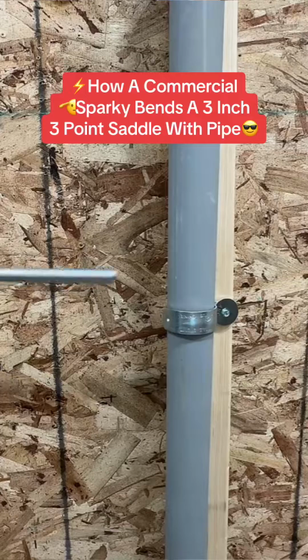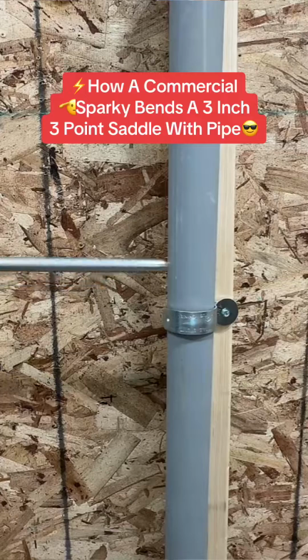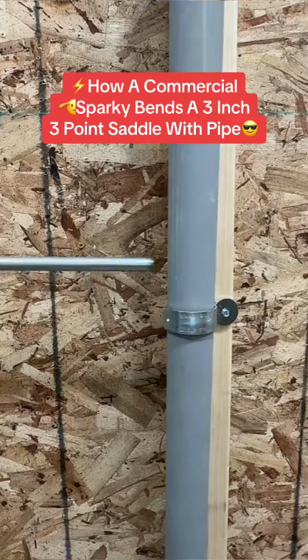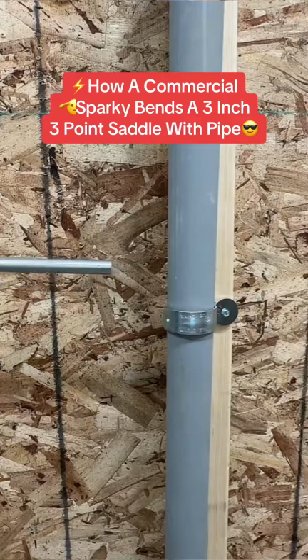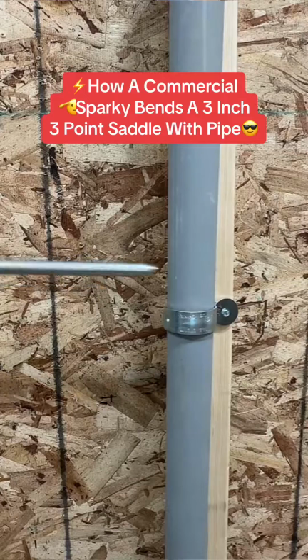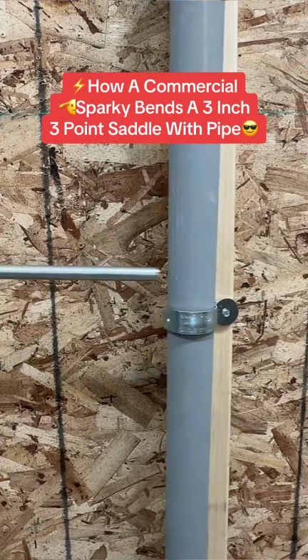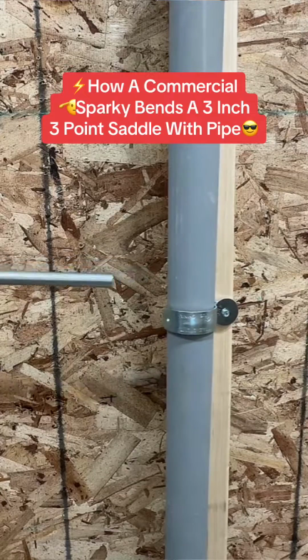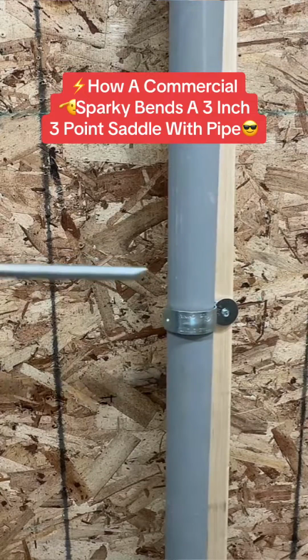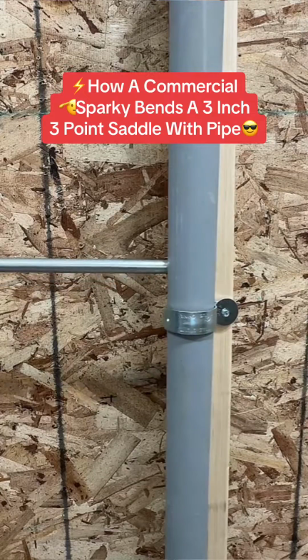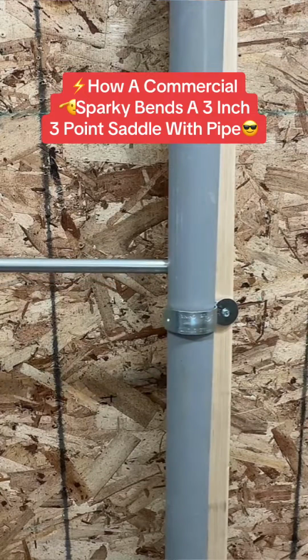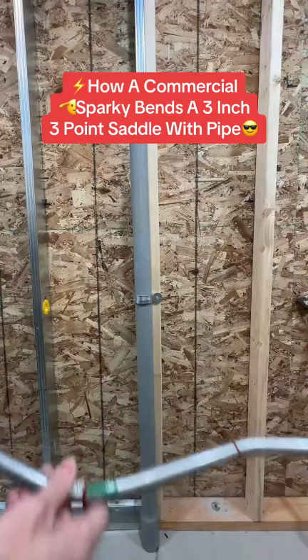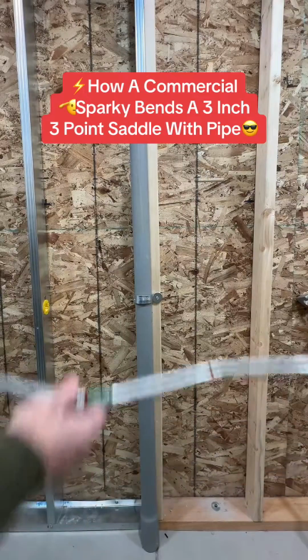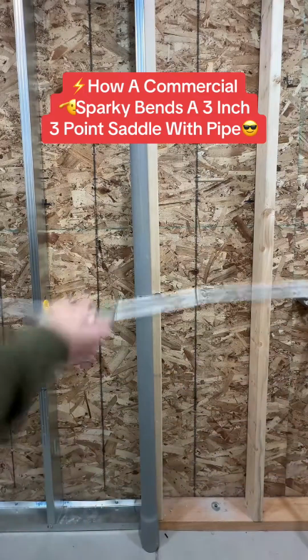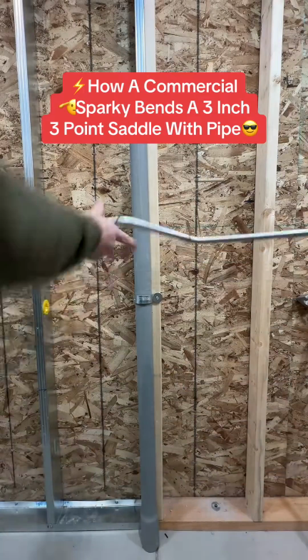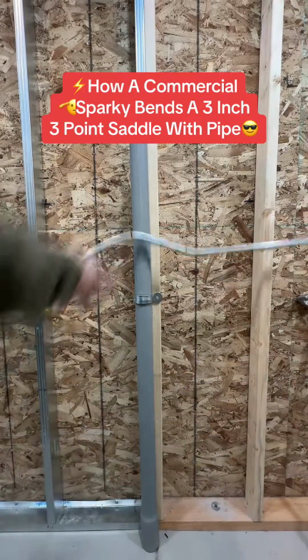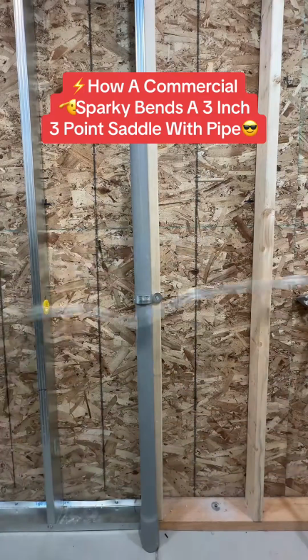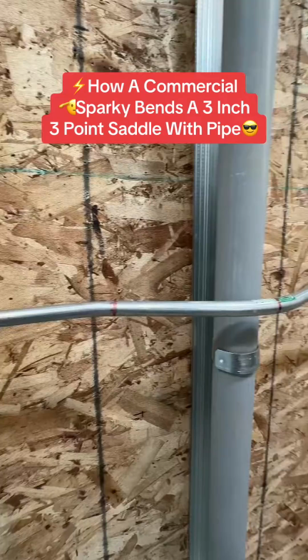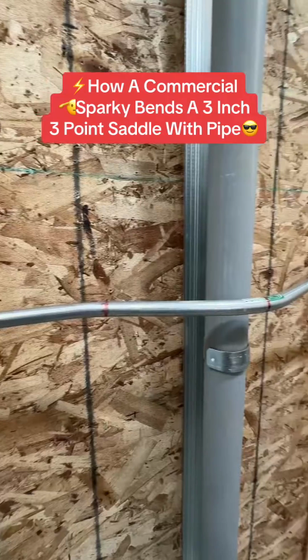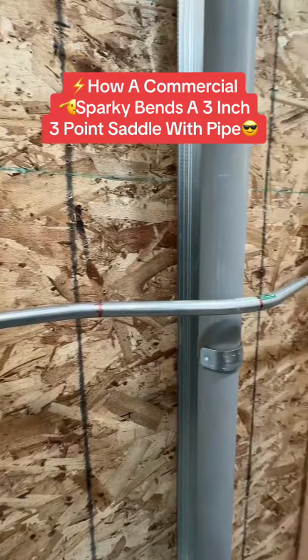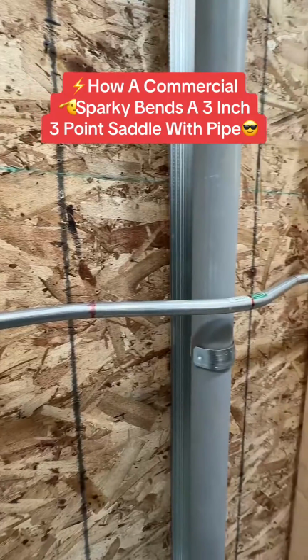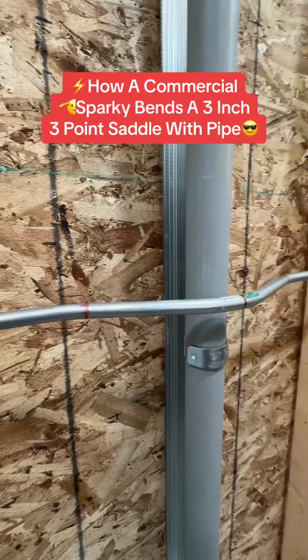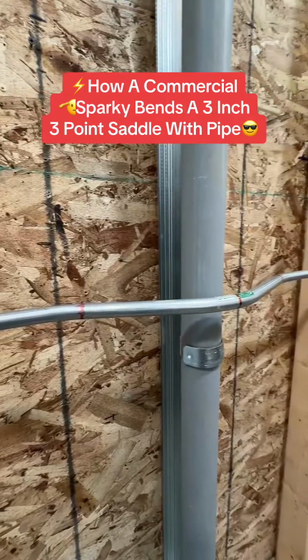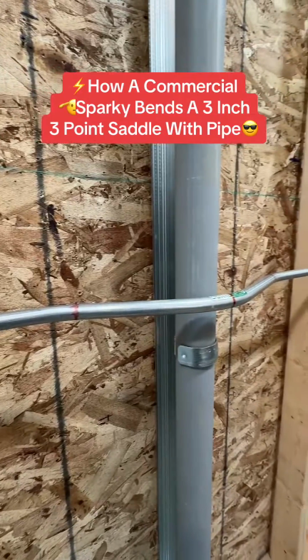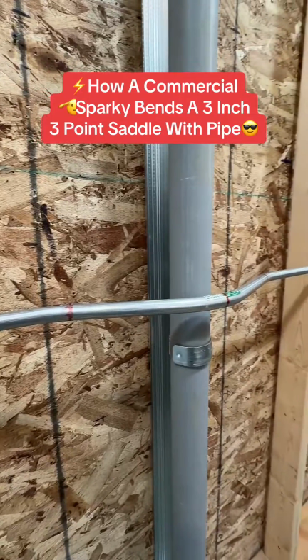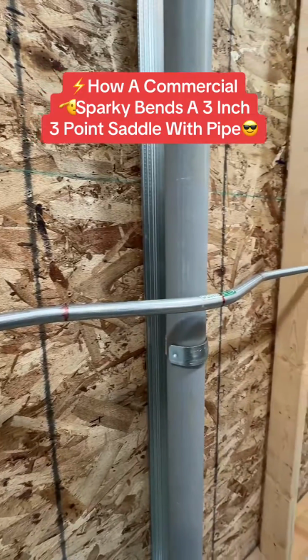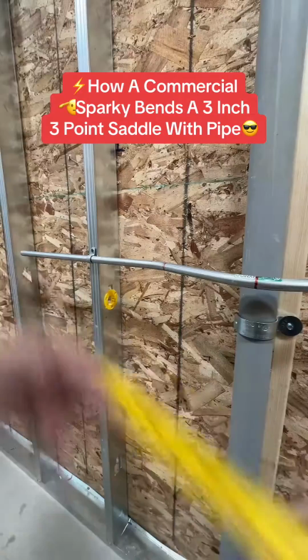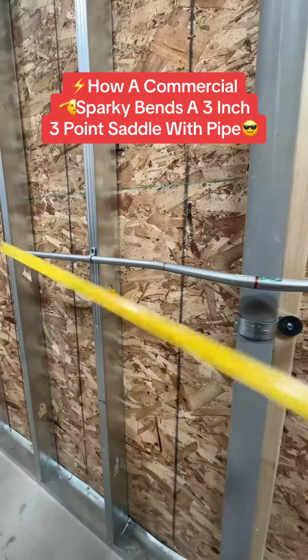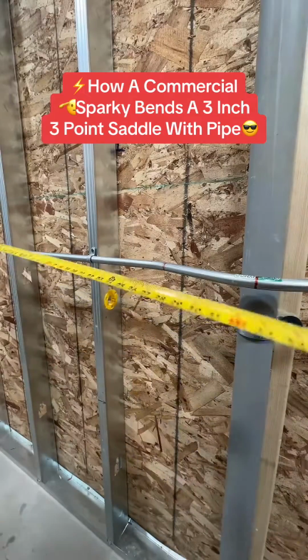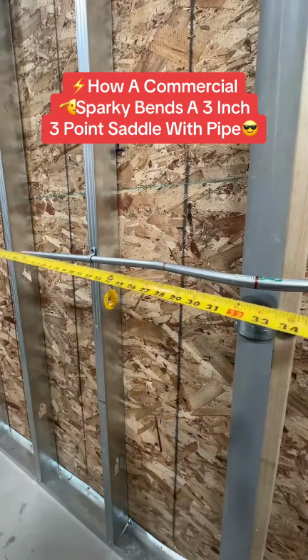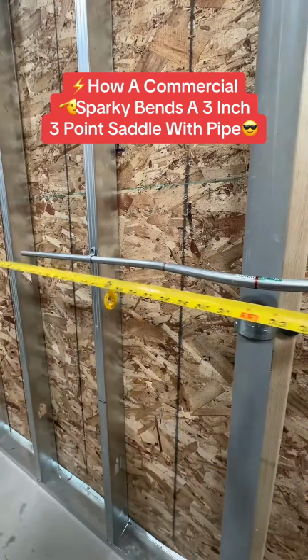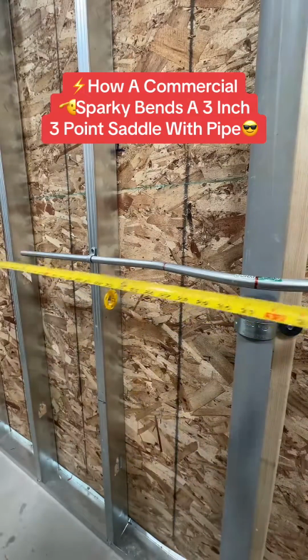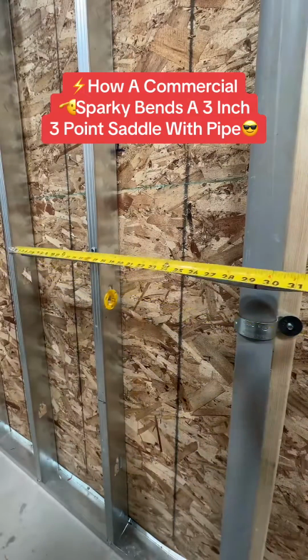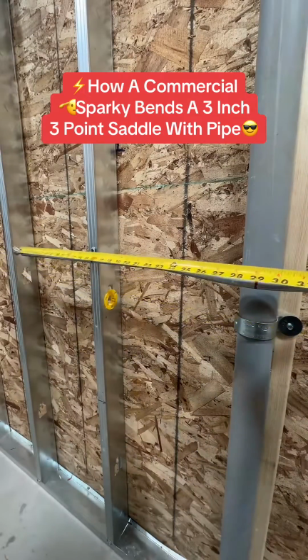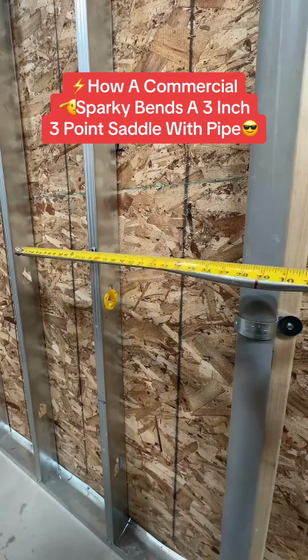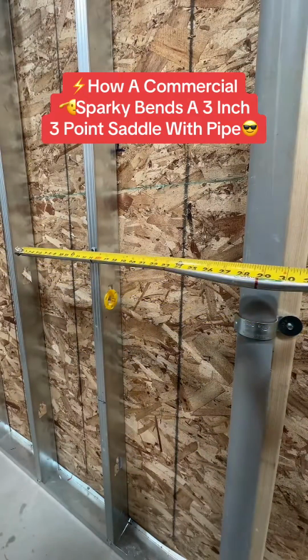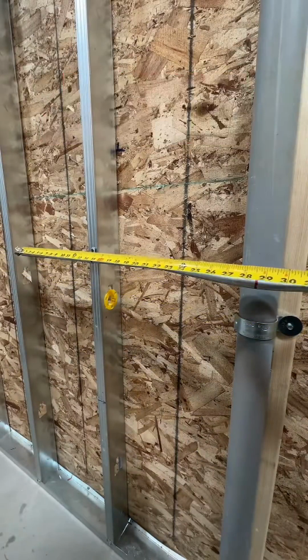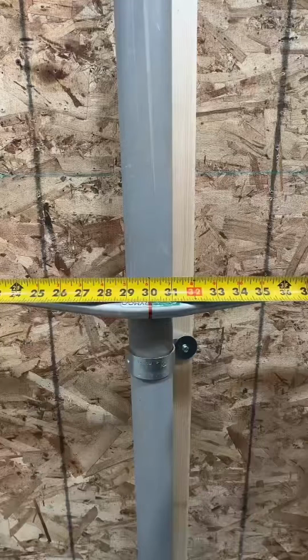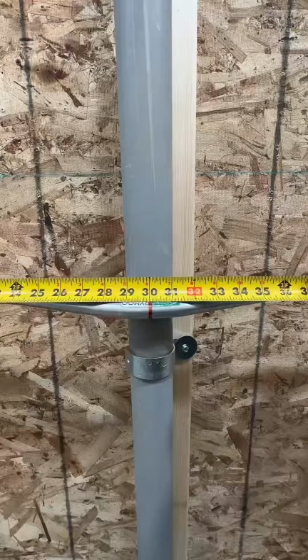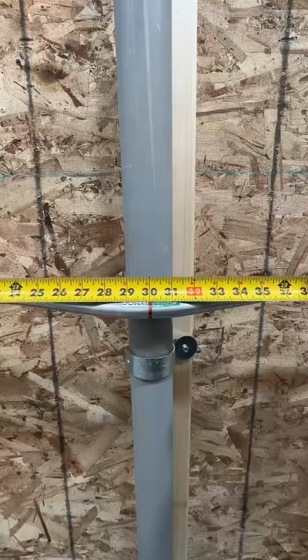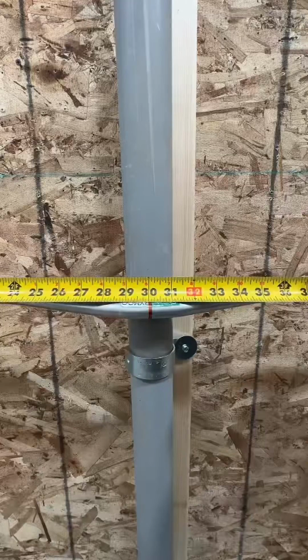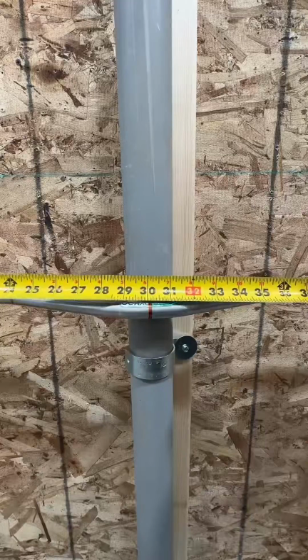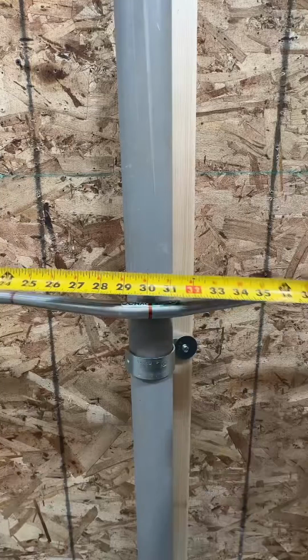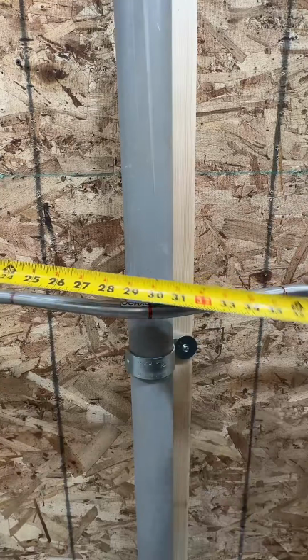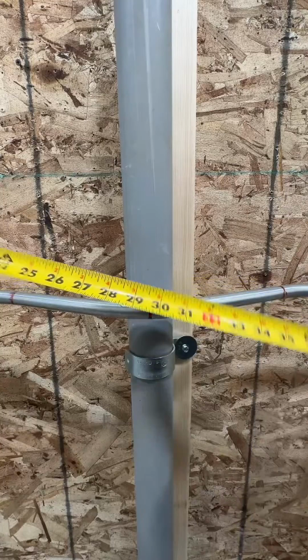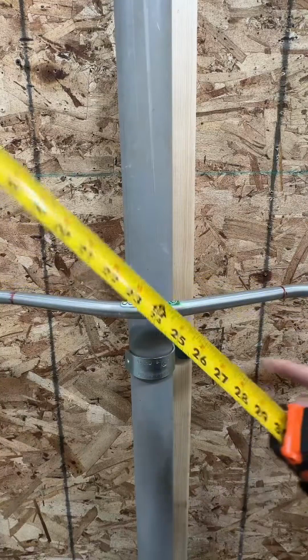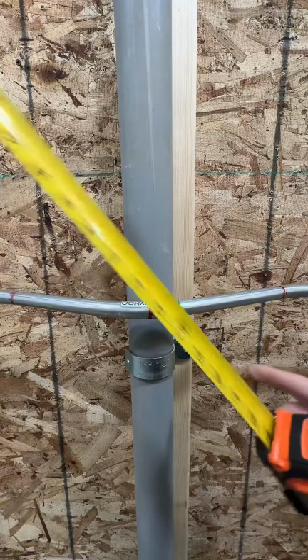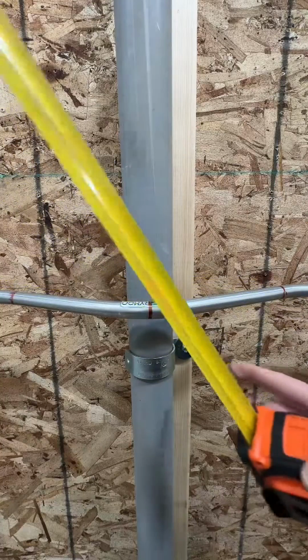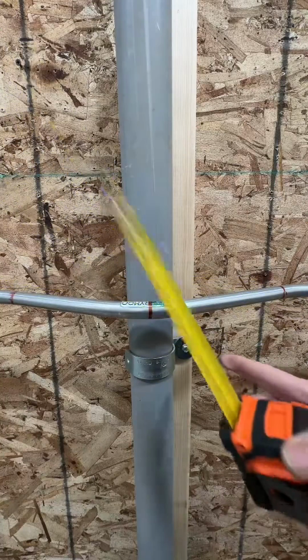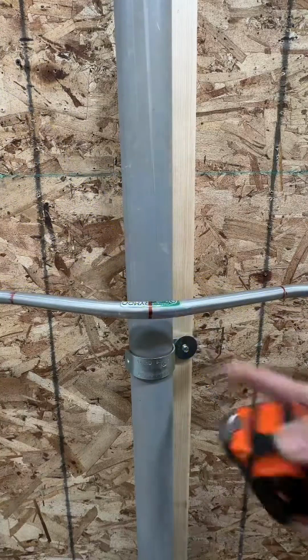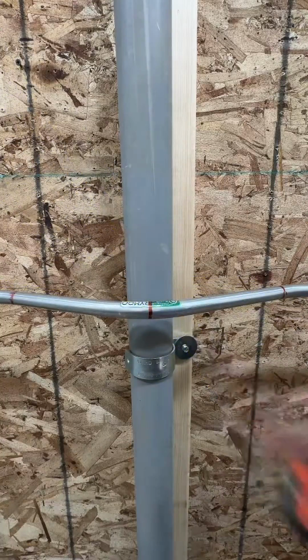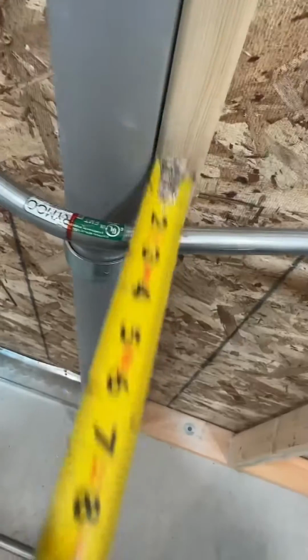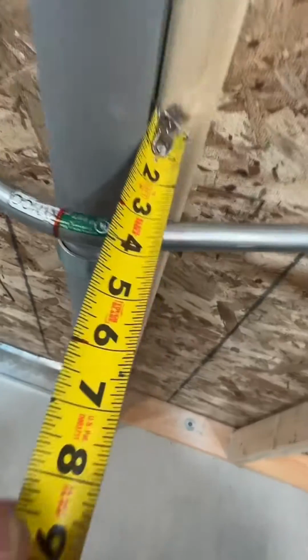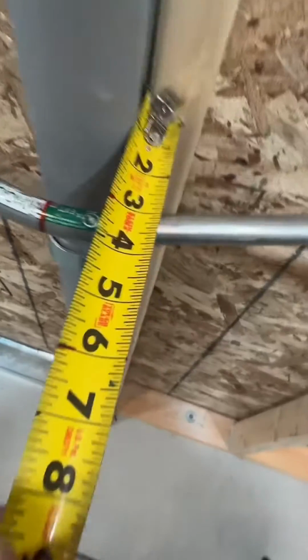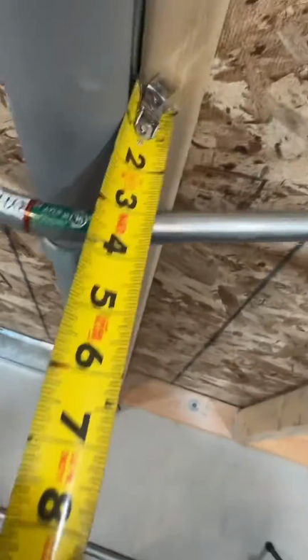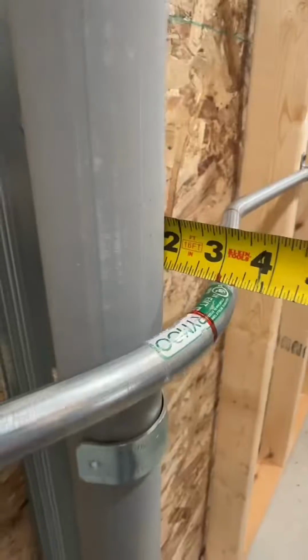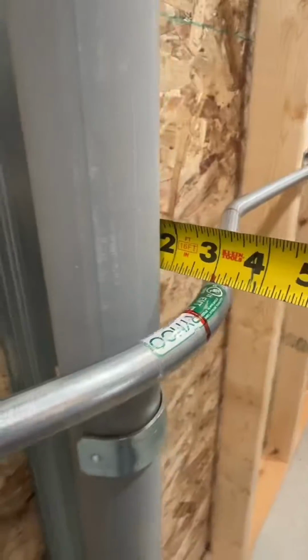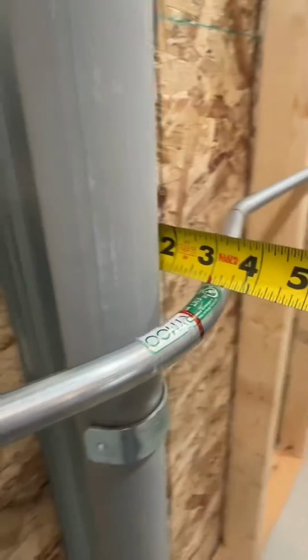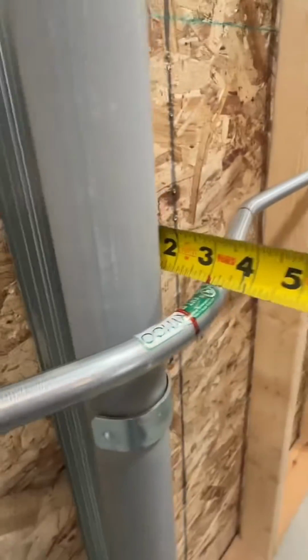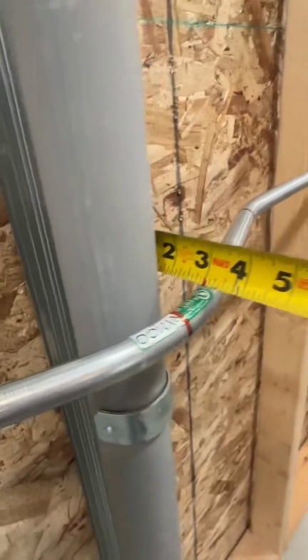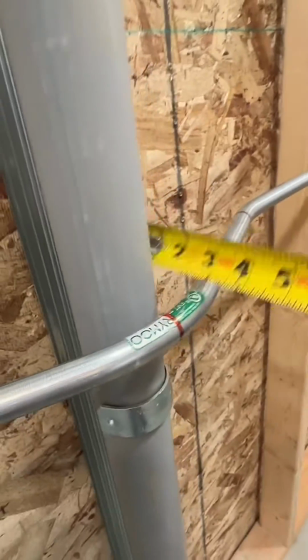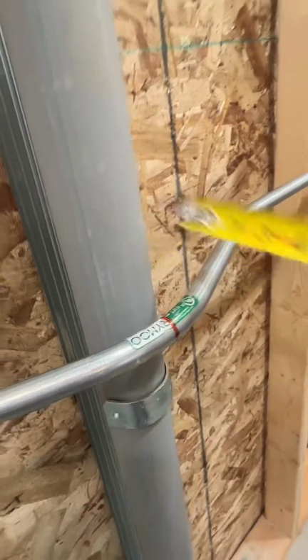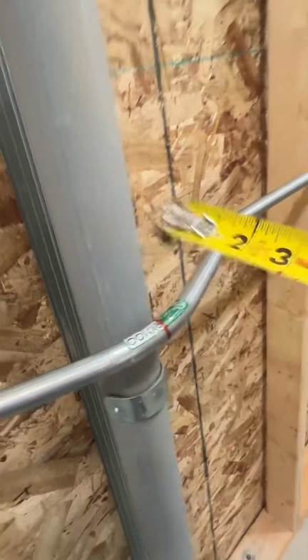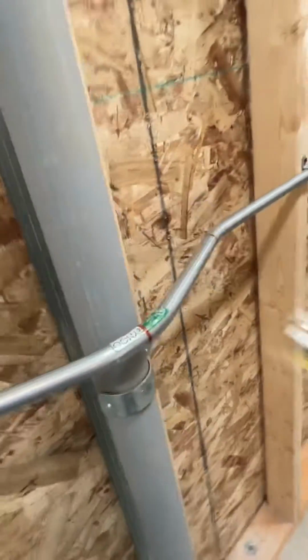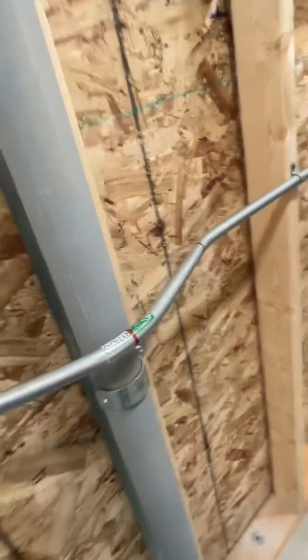How a commercial Sparky bends a 3-inch 3-point saddle with pipe. What's up, you wackhacks? Let's bend a 3-inch 3-point saddle.